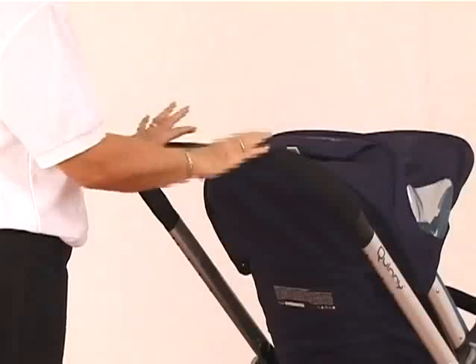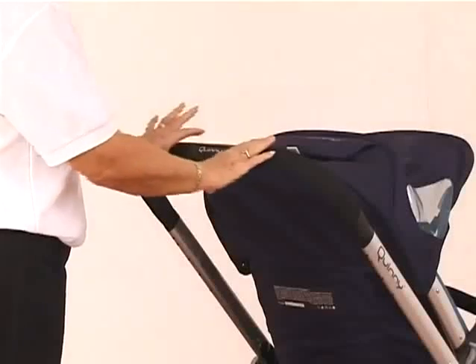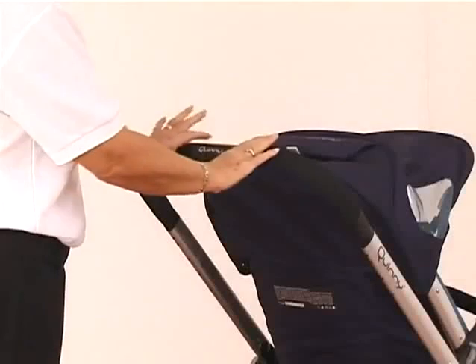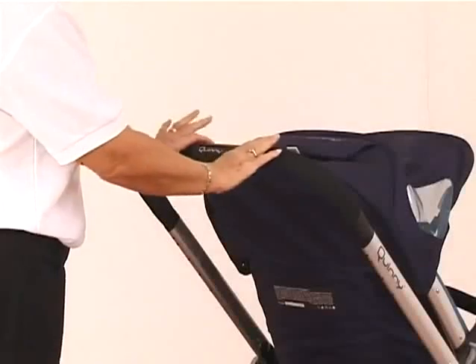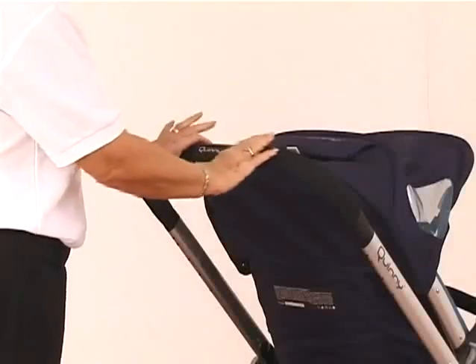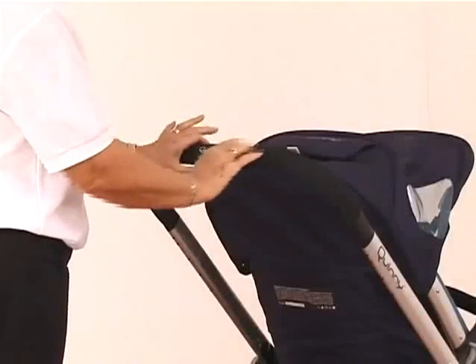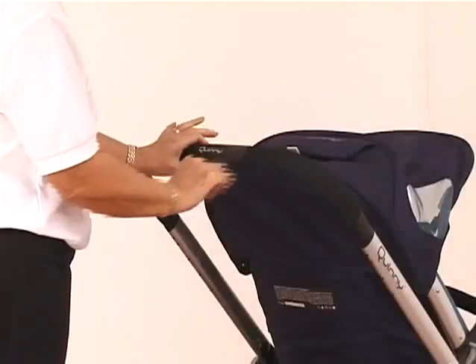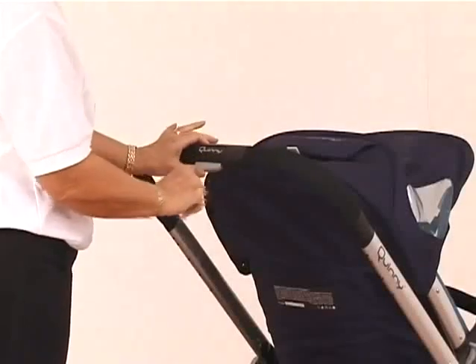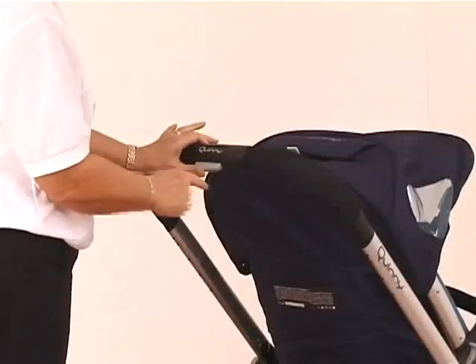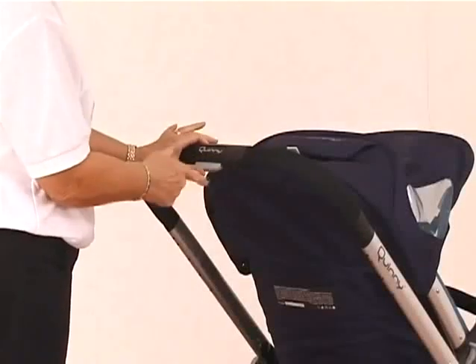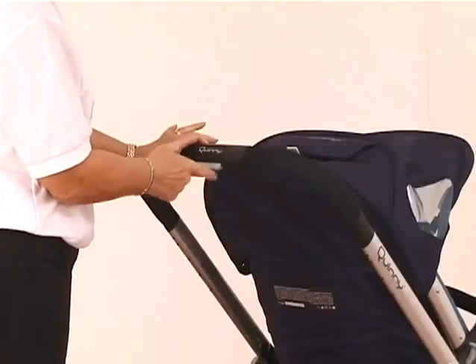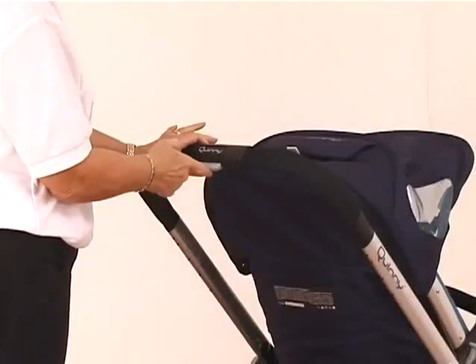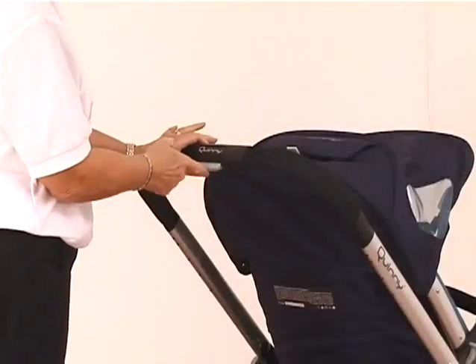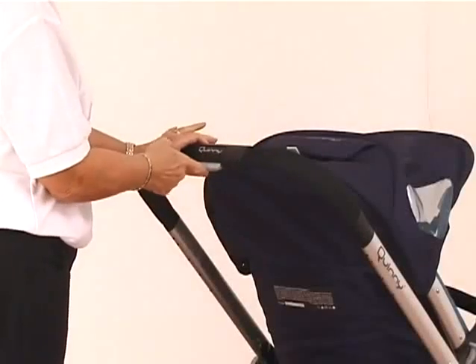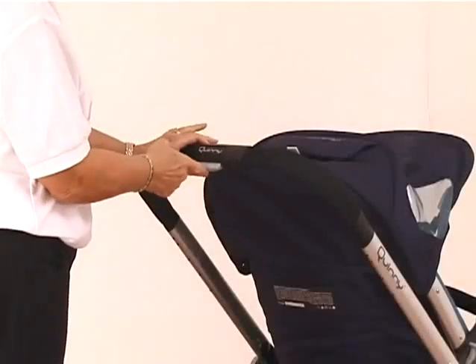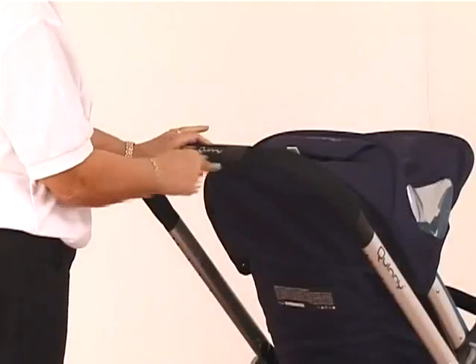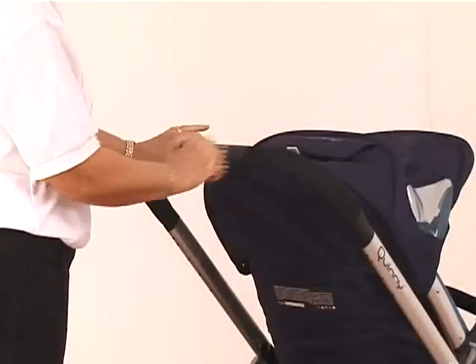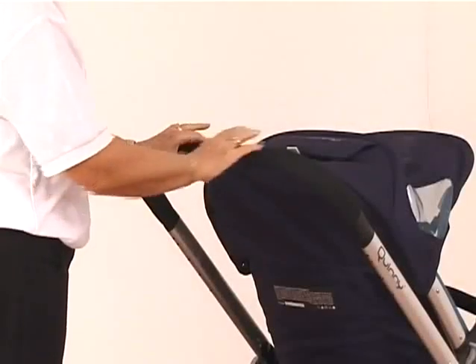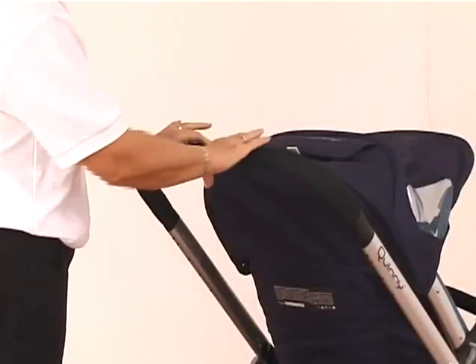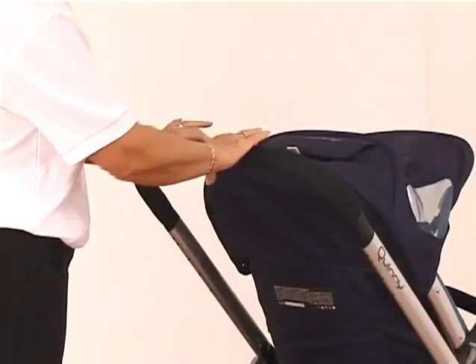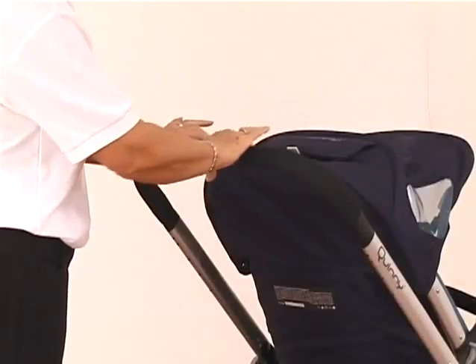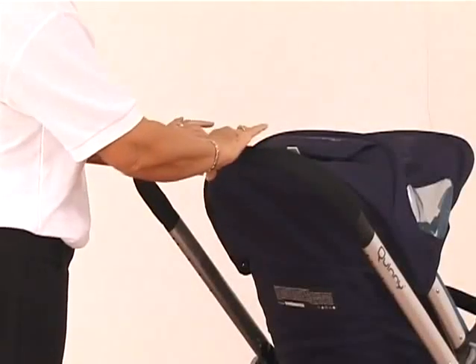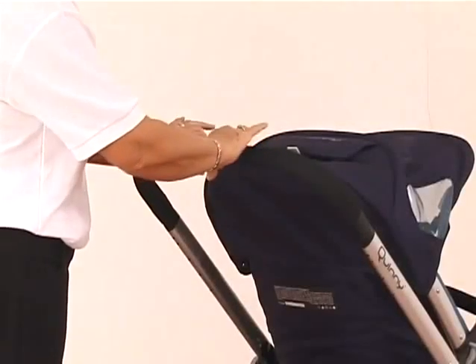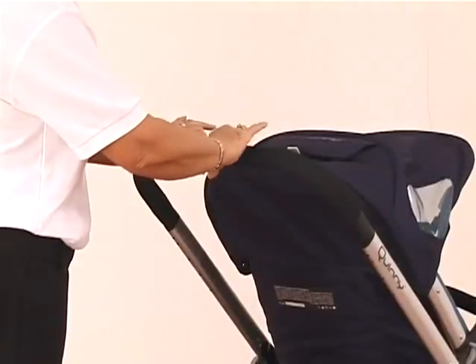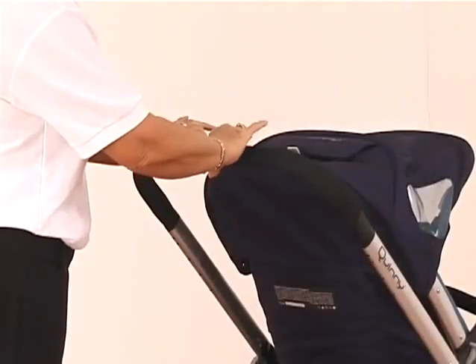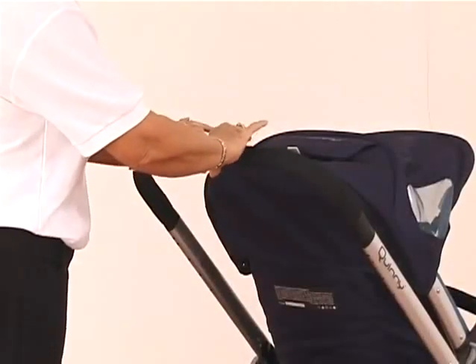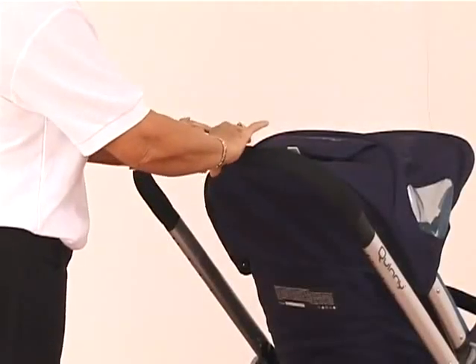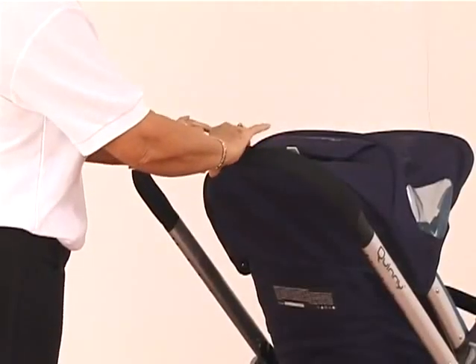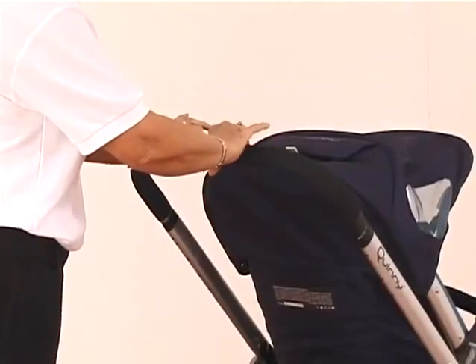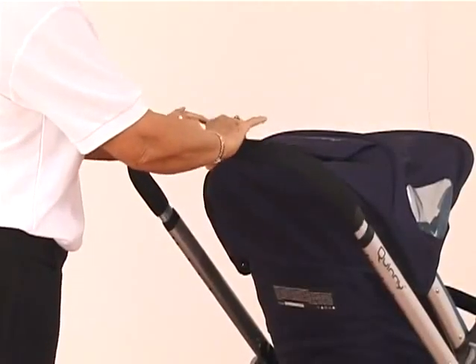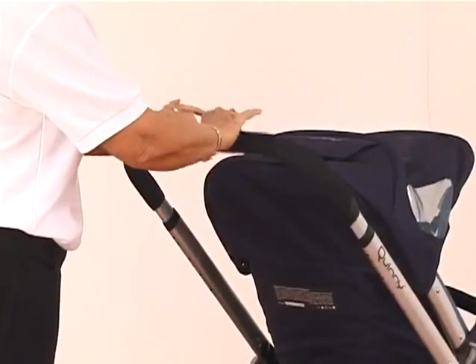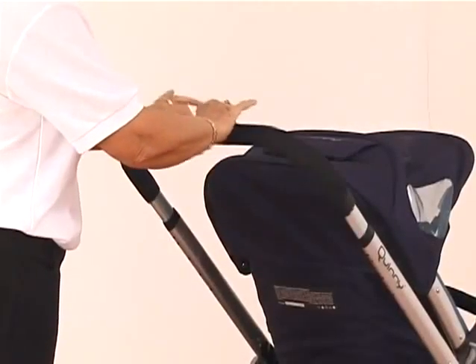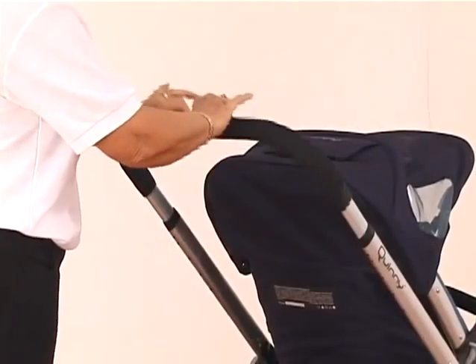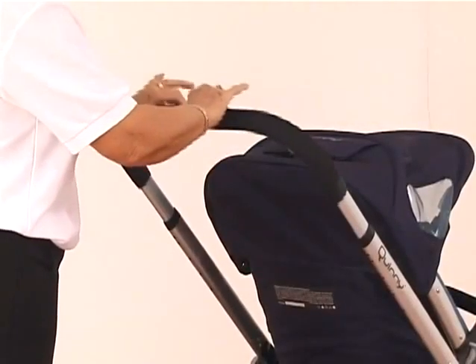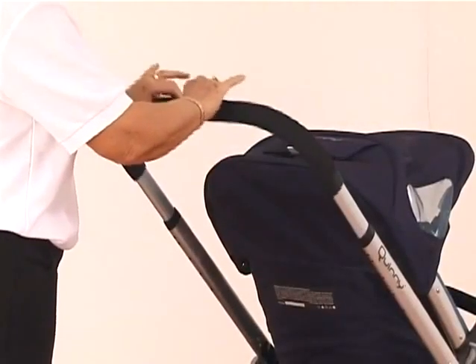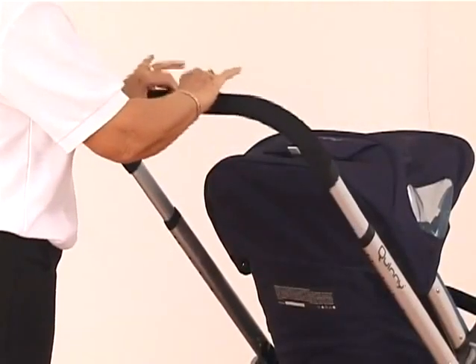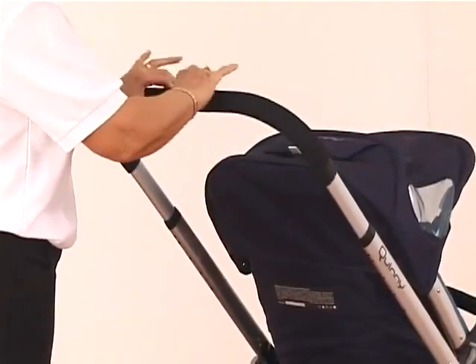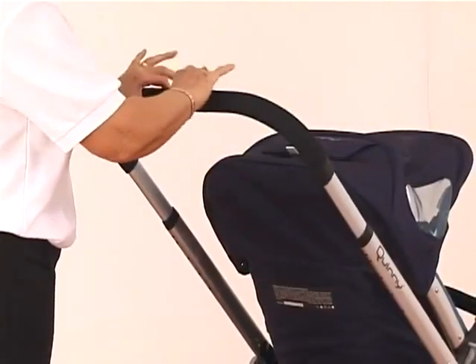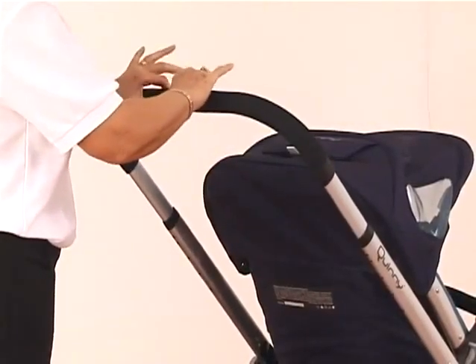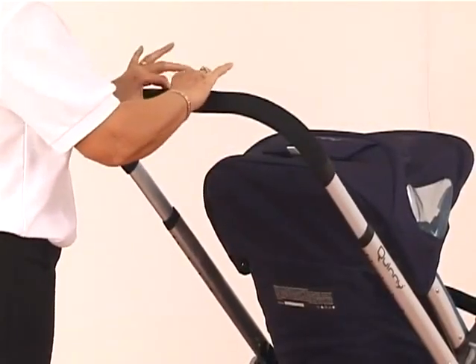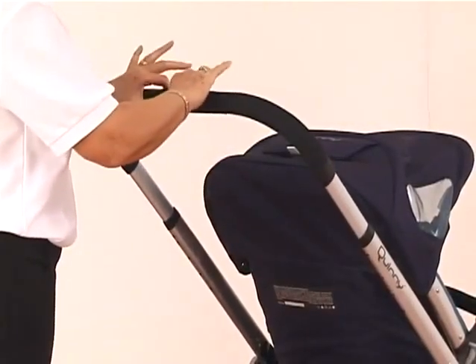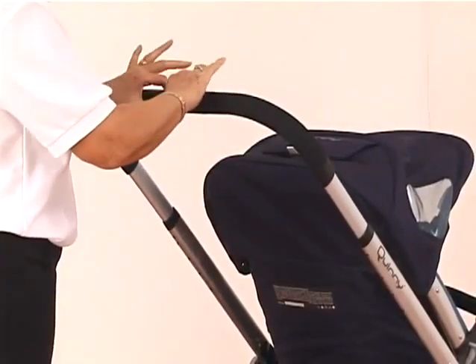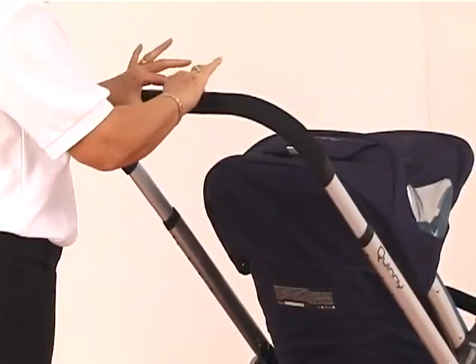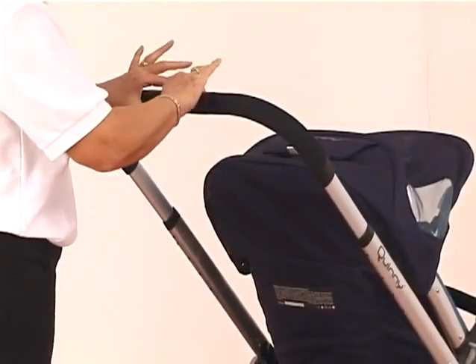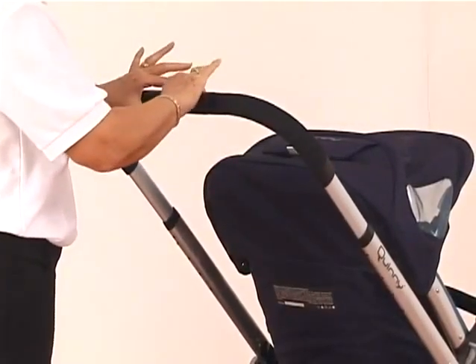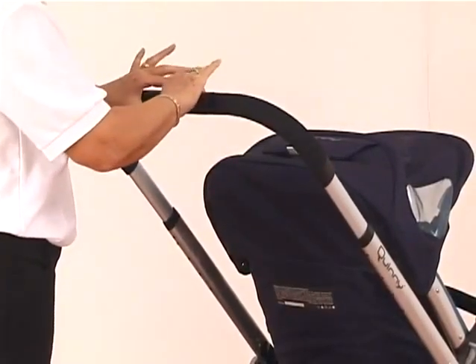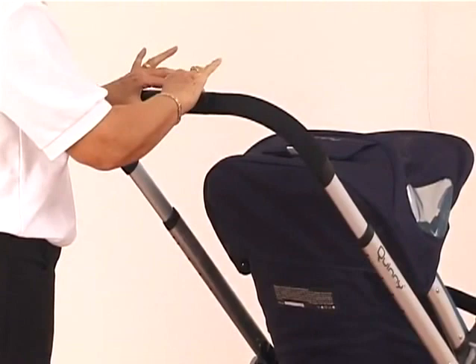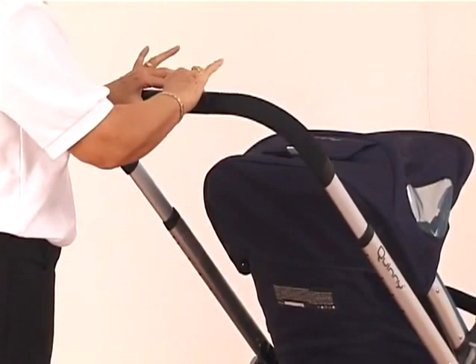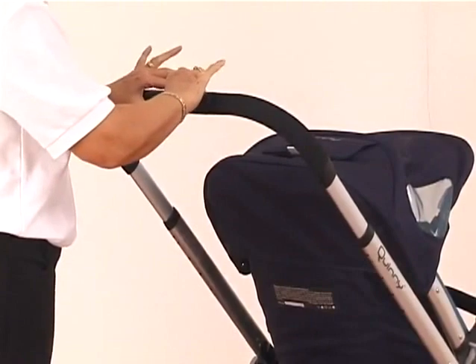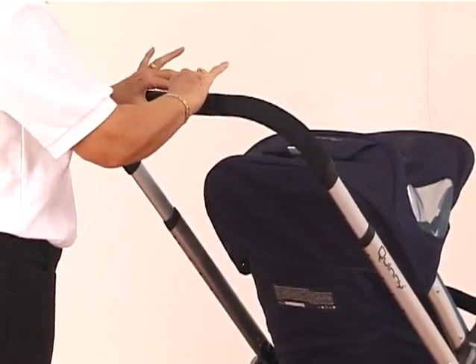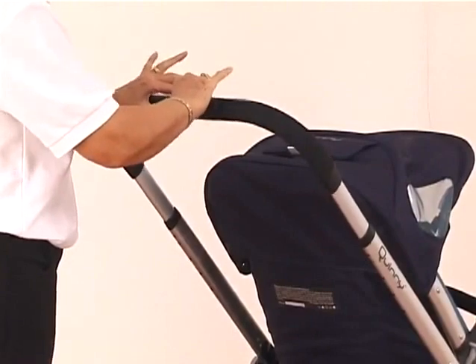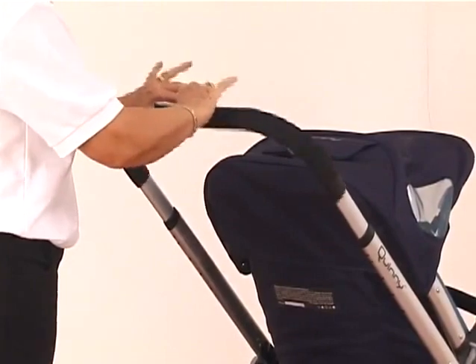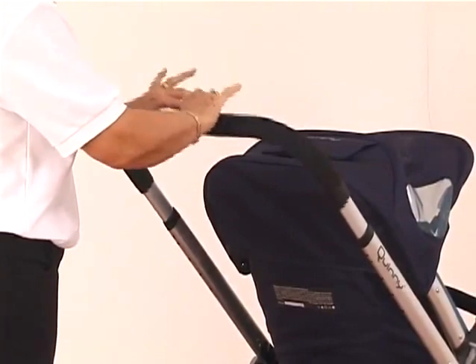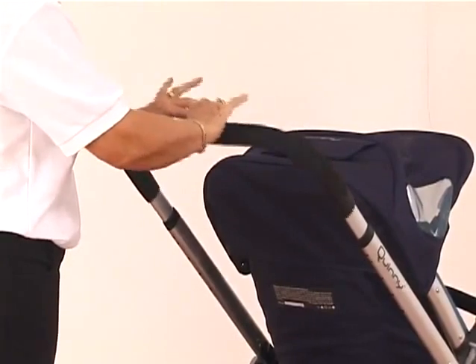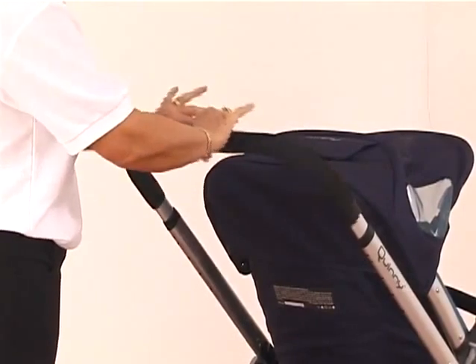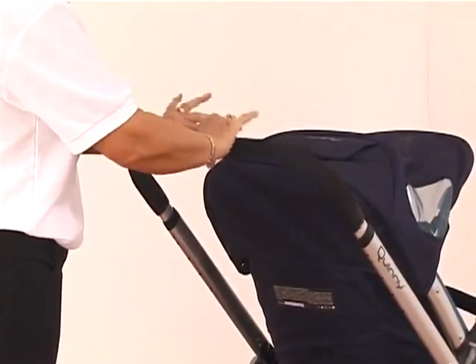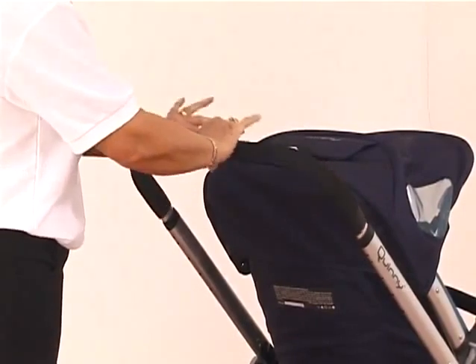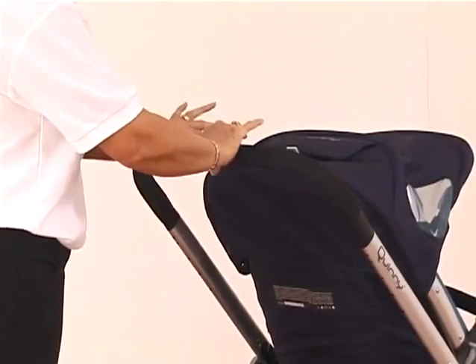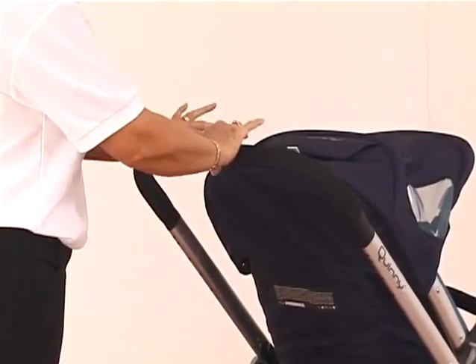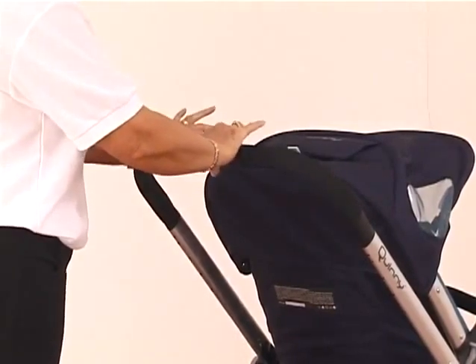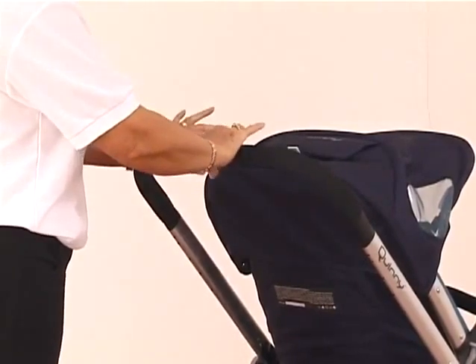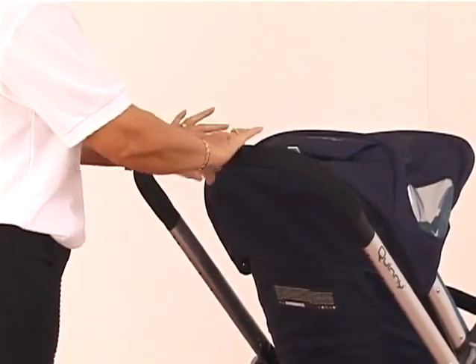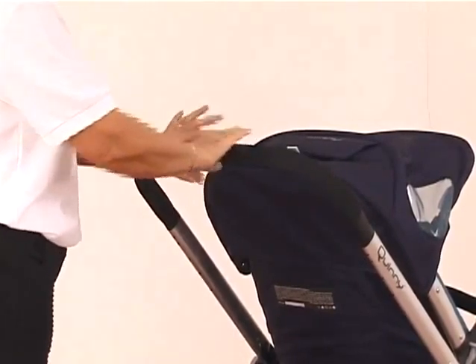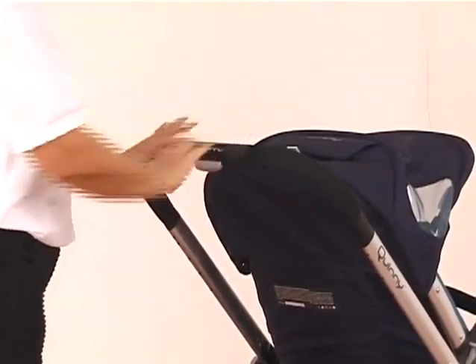The handle is adjustable just by using the grey button on the inside here. Squeezing it will allow the handle to go up or down.